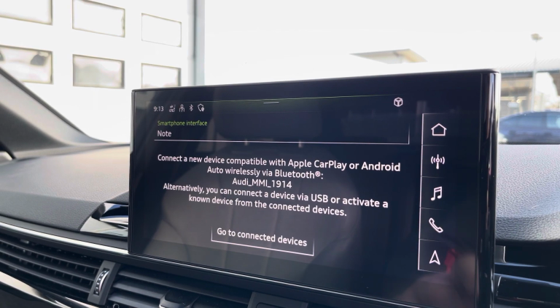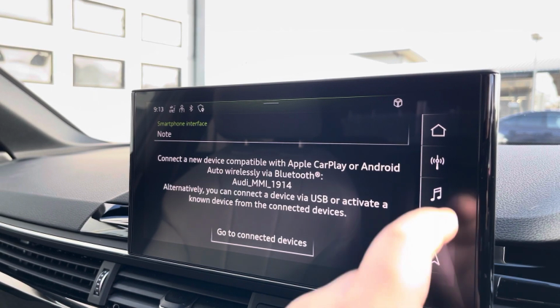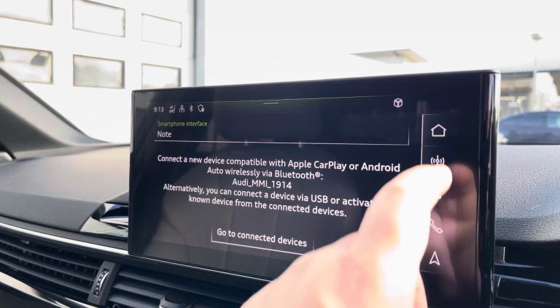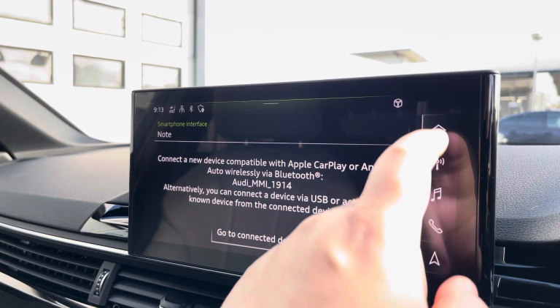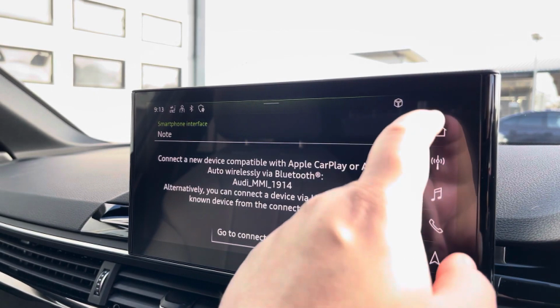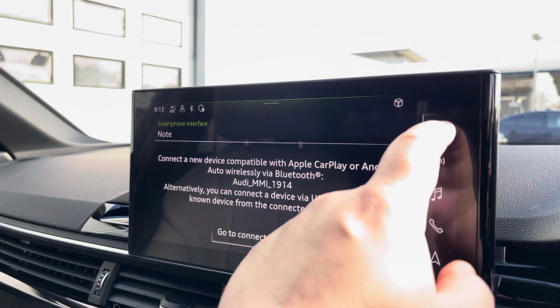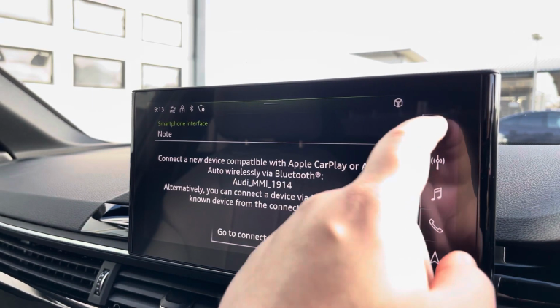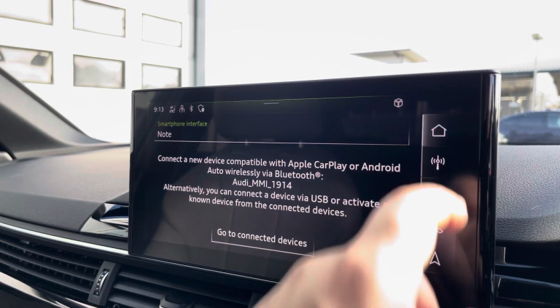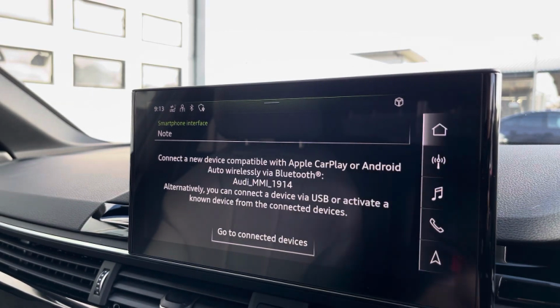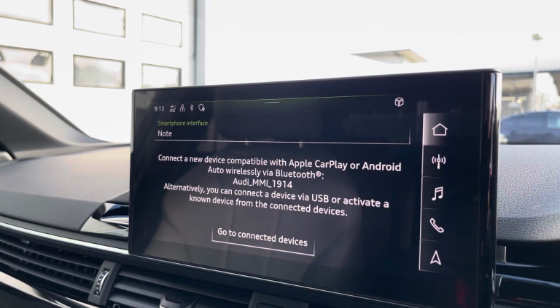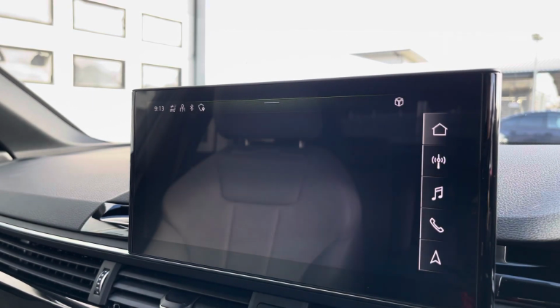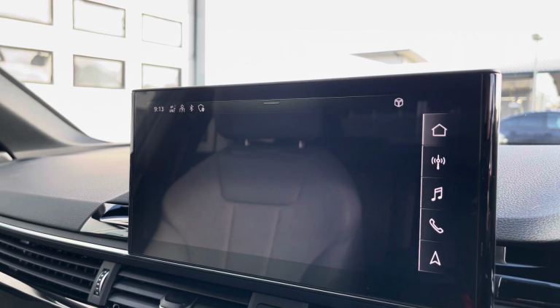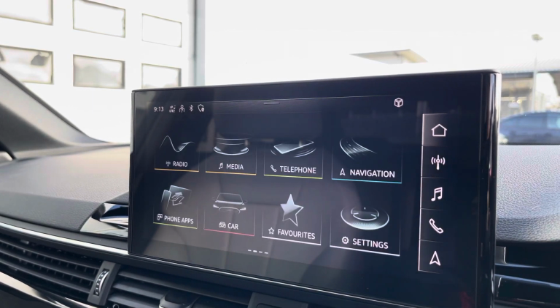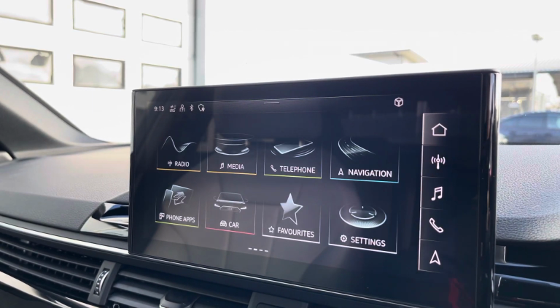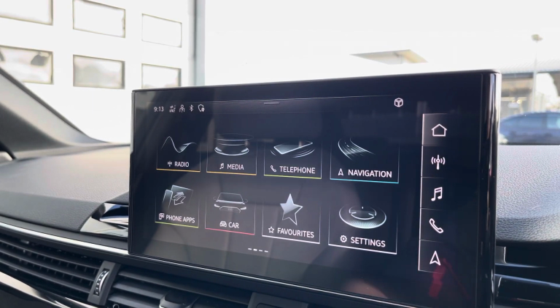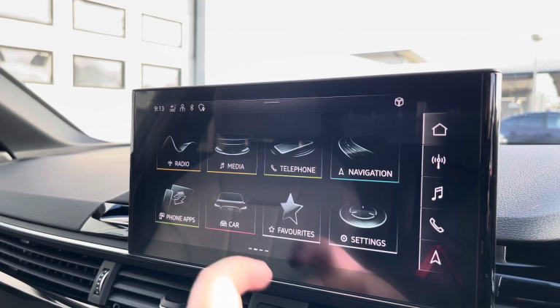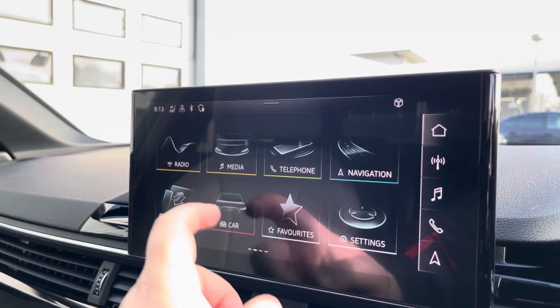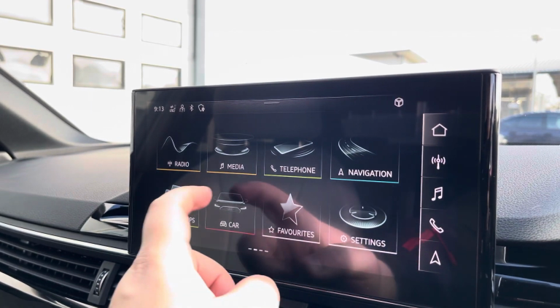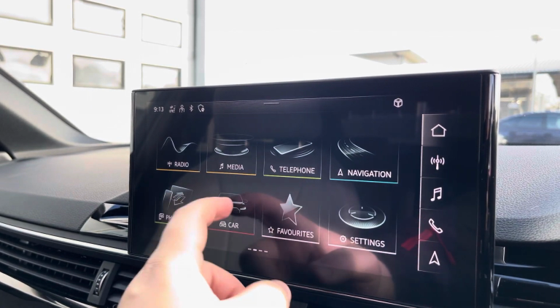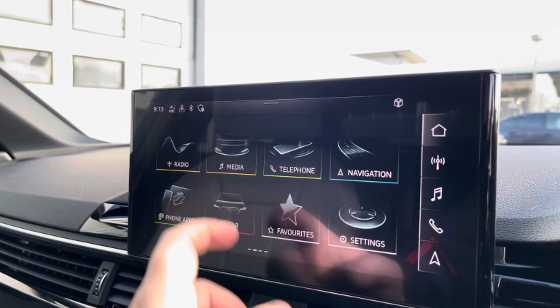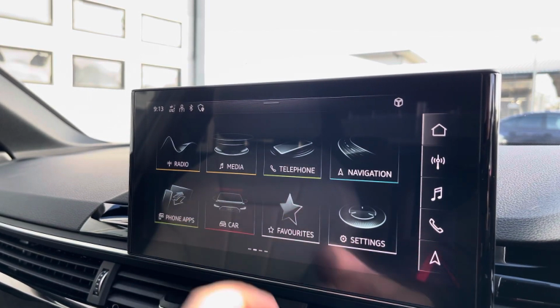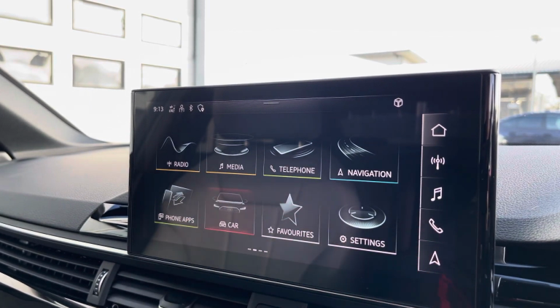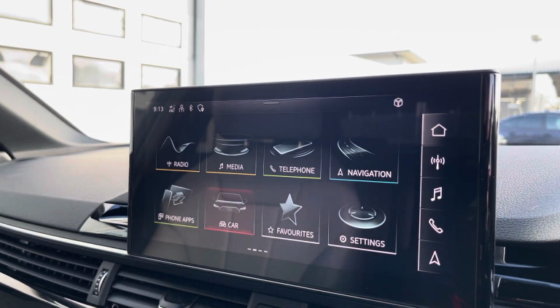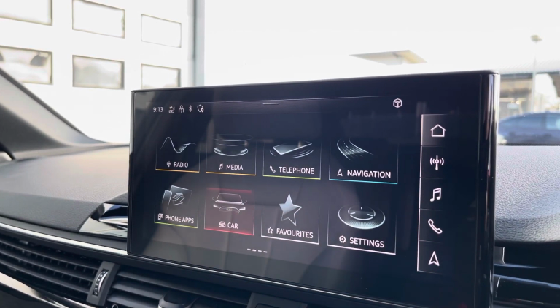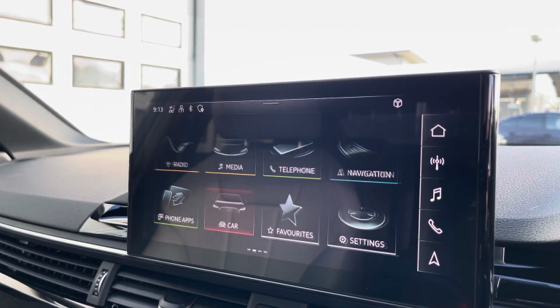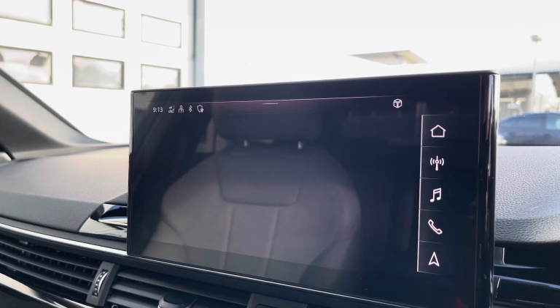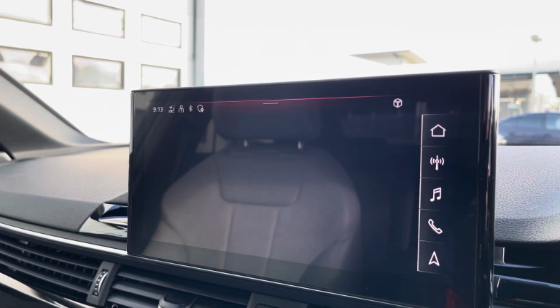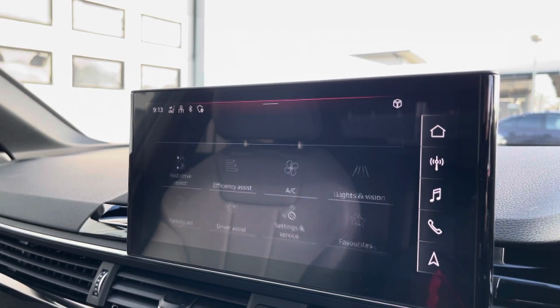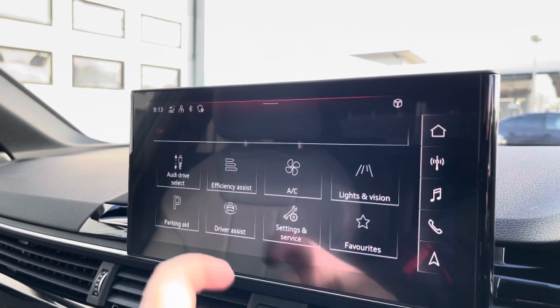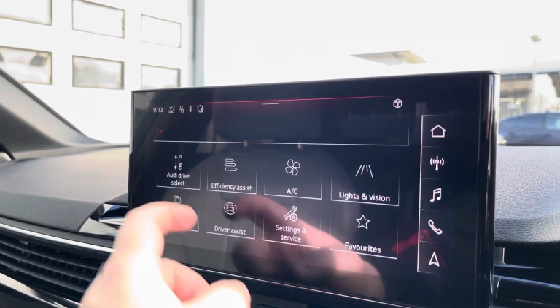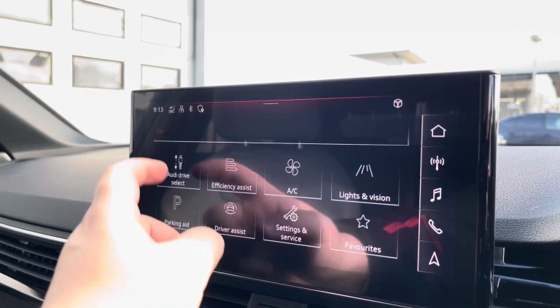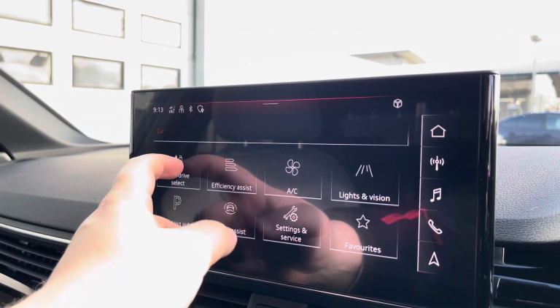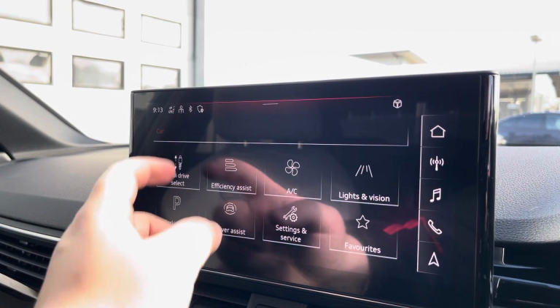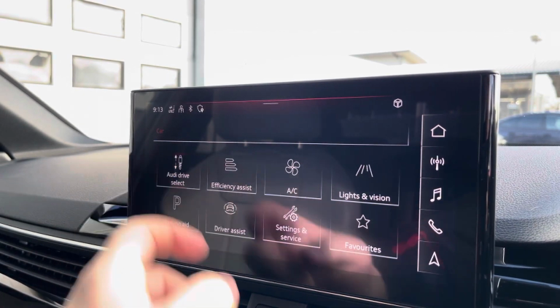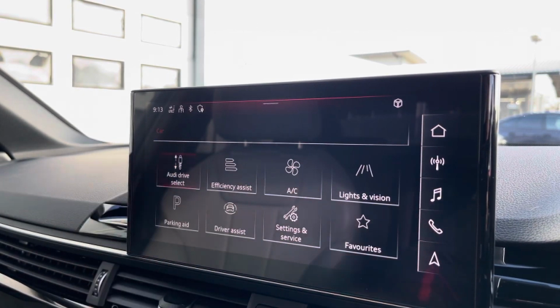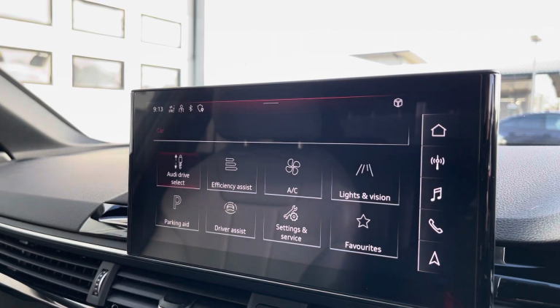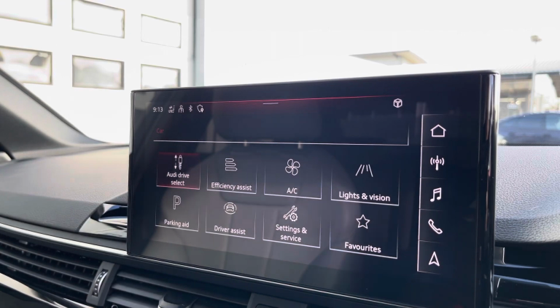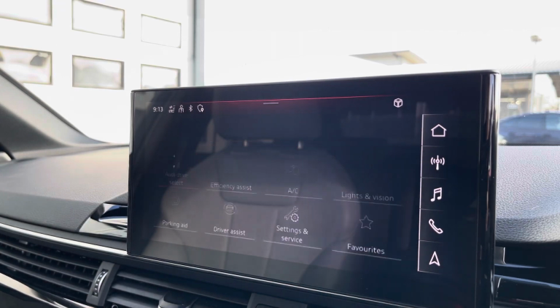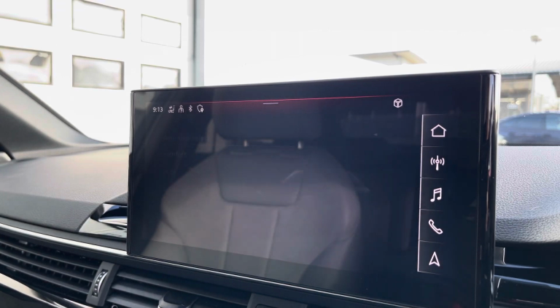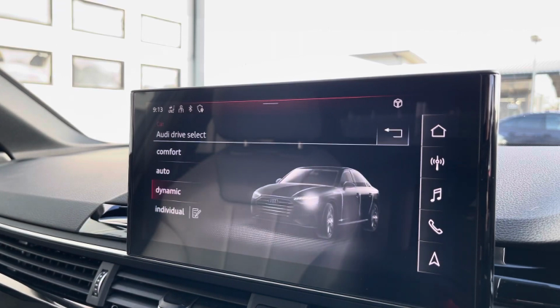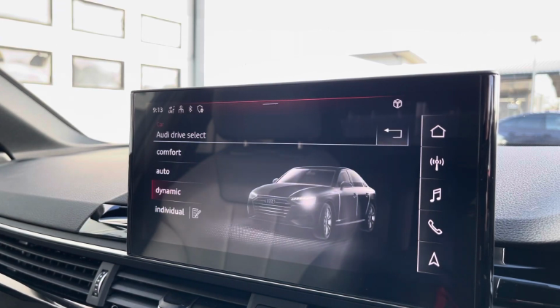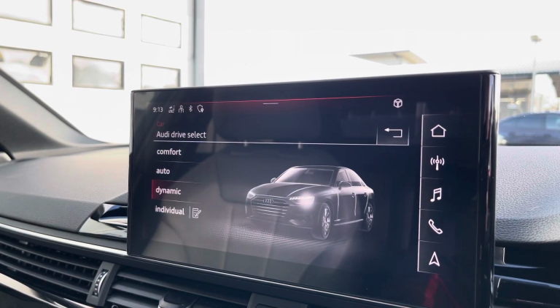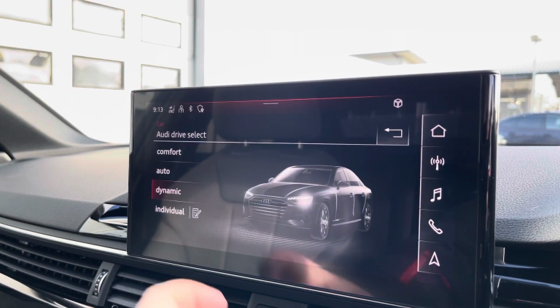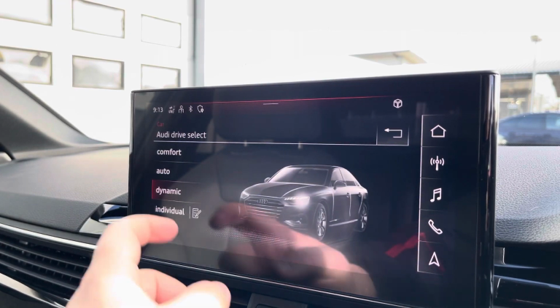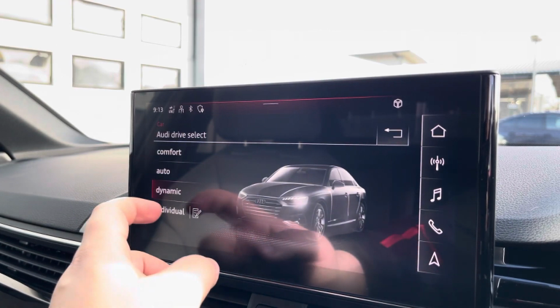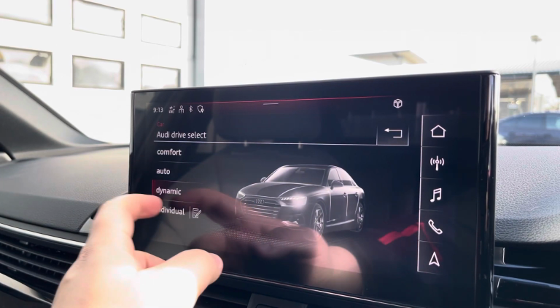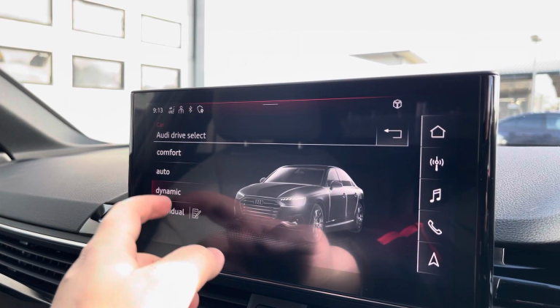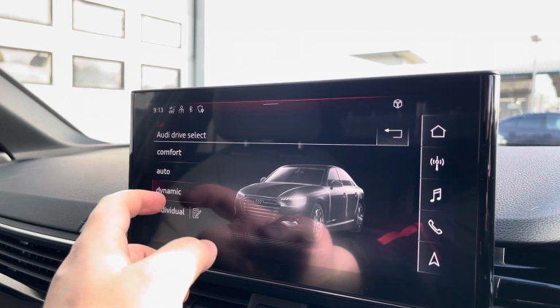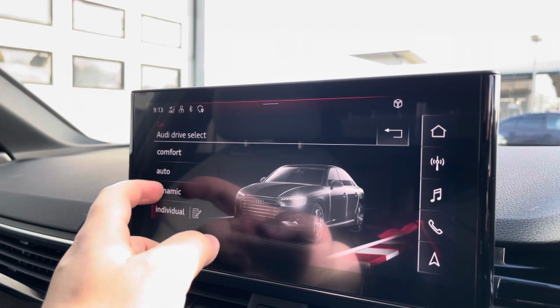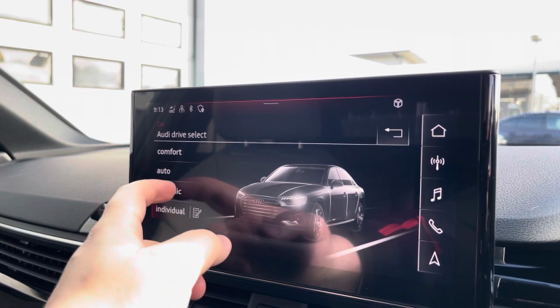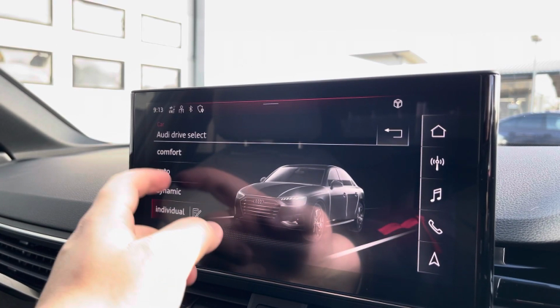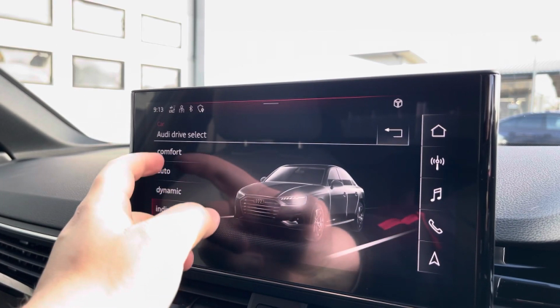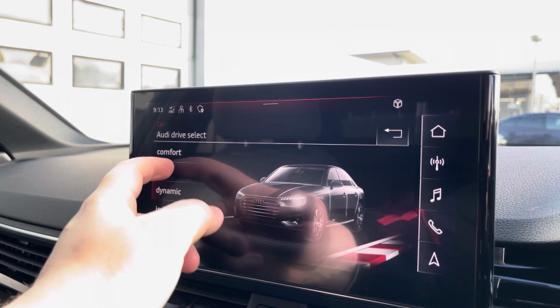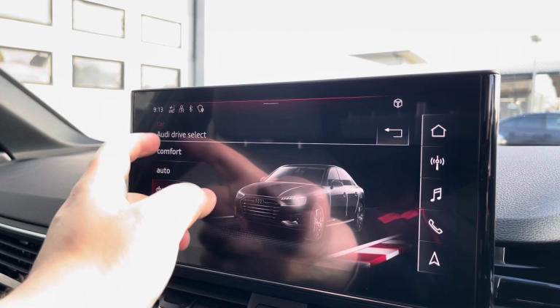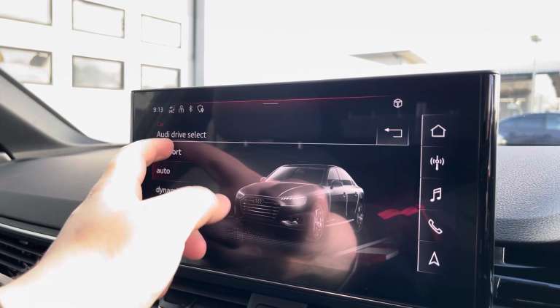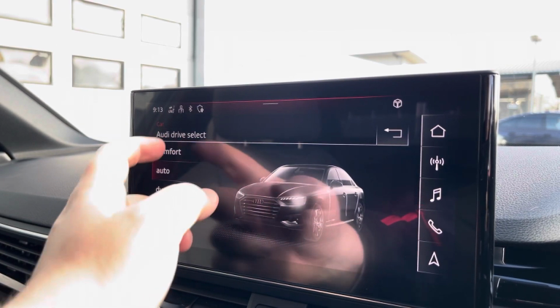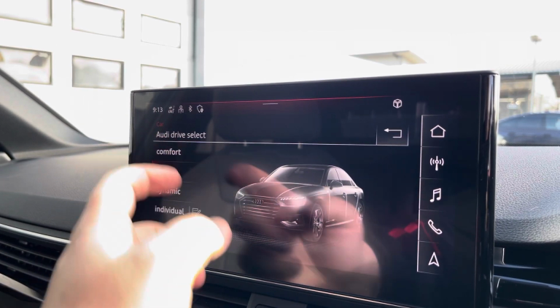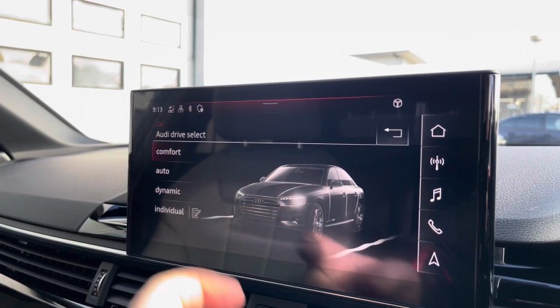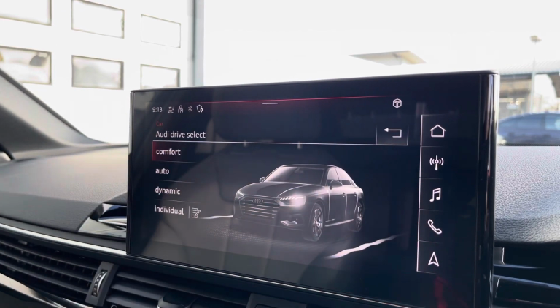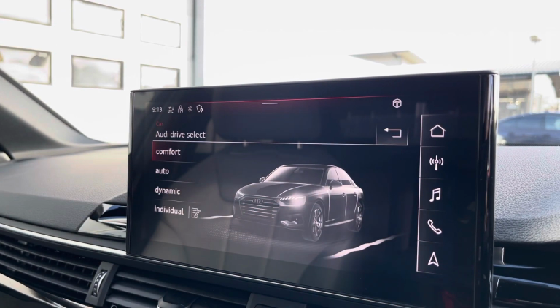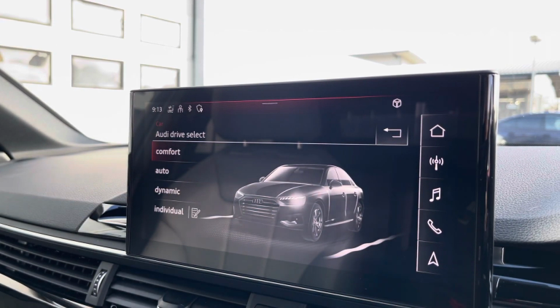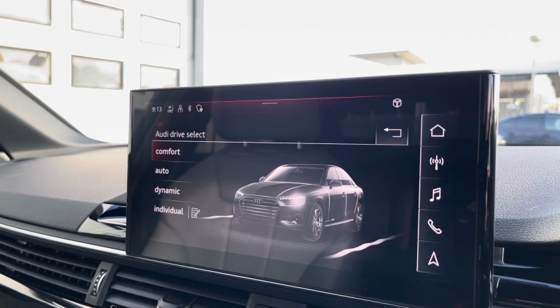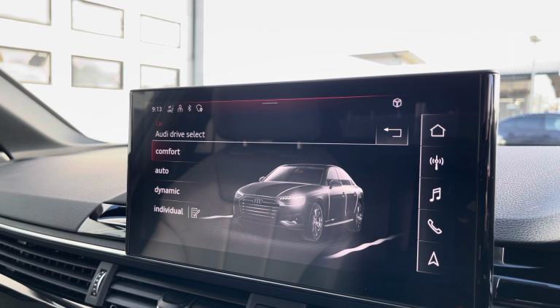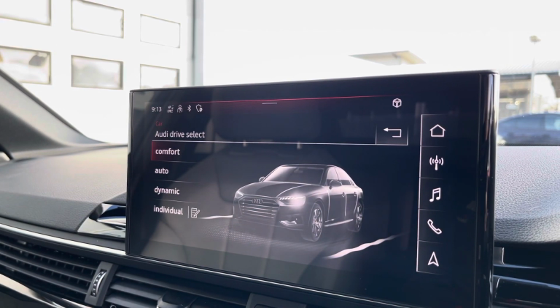Another great feature is the Audi drive select, where you can choose your preferred drive mode for any journey, between dynamic, auto, comfort, or individual.